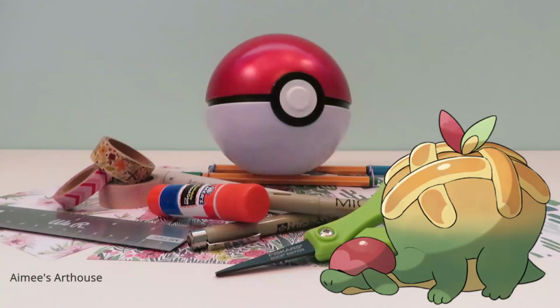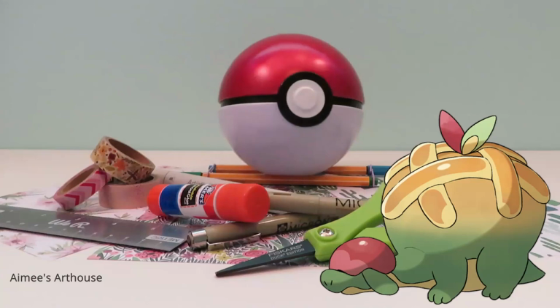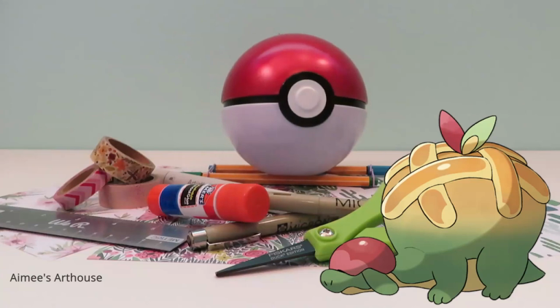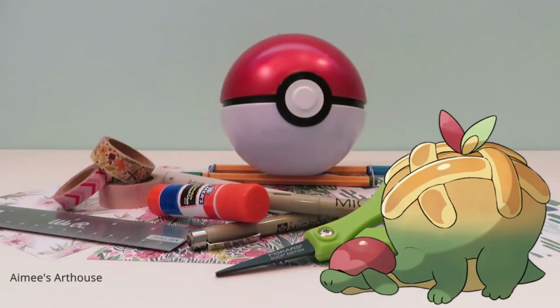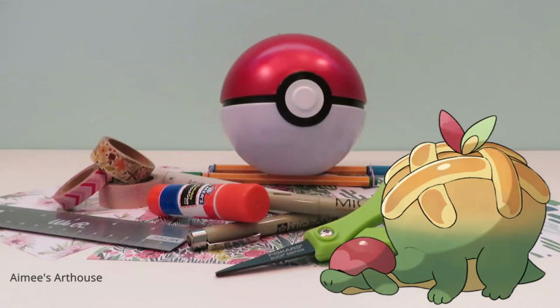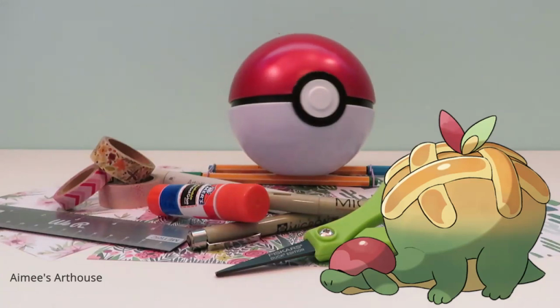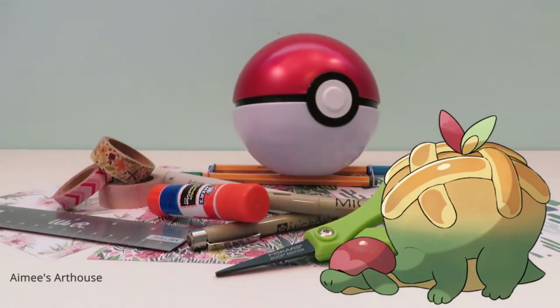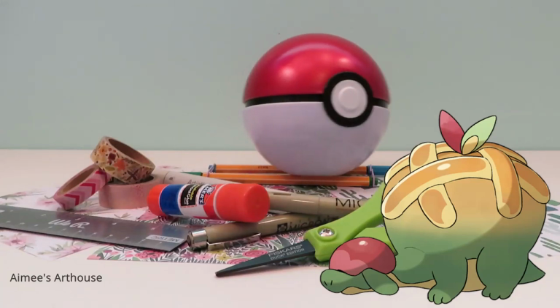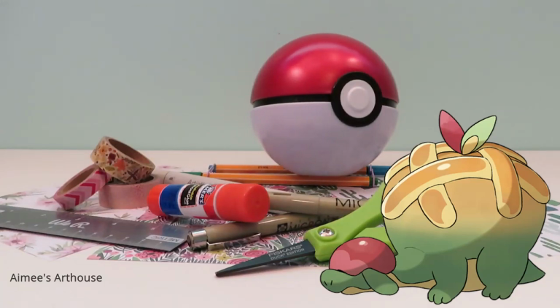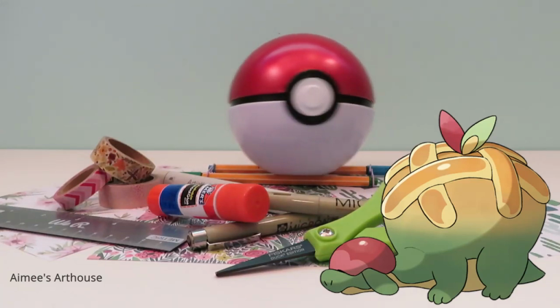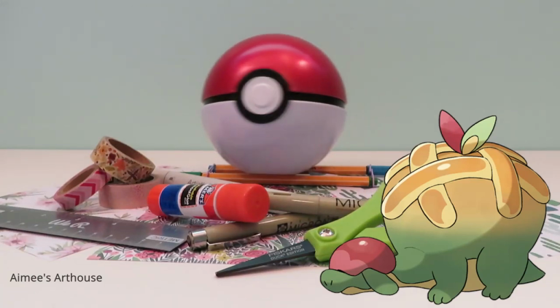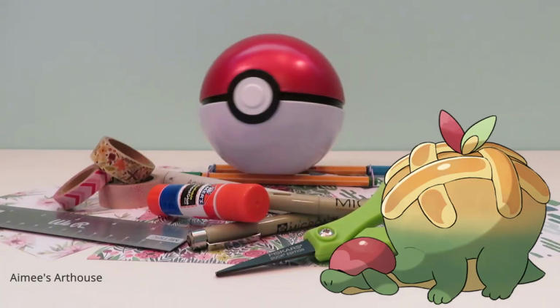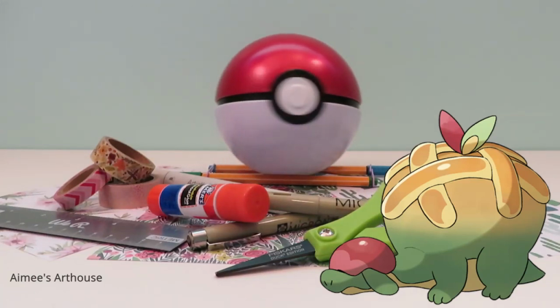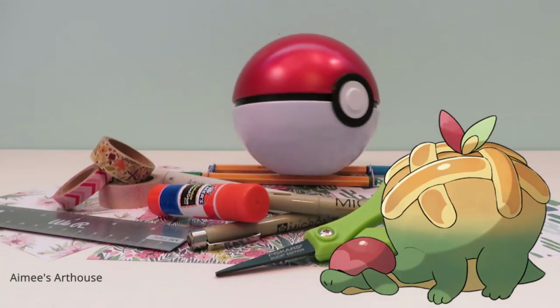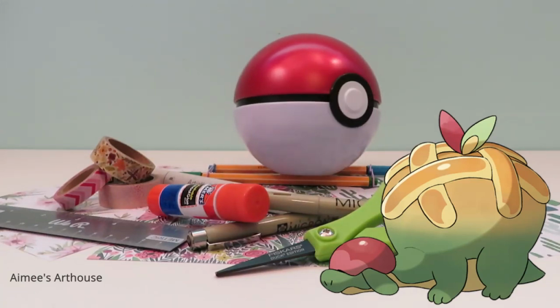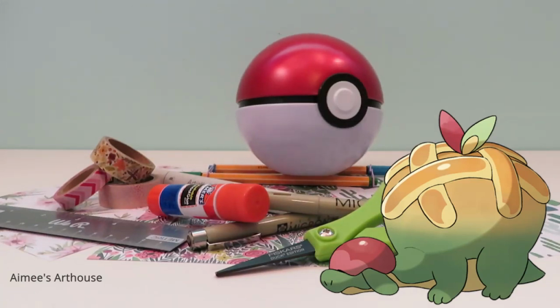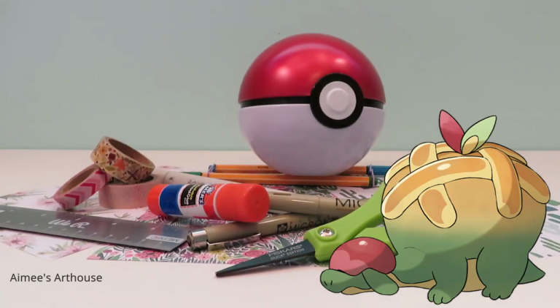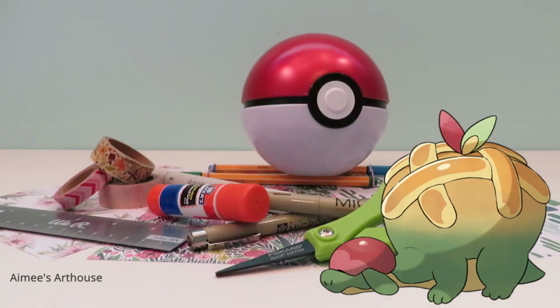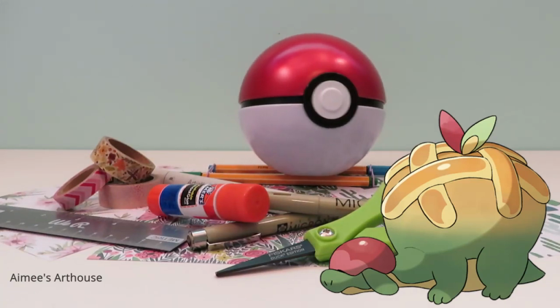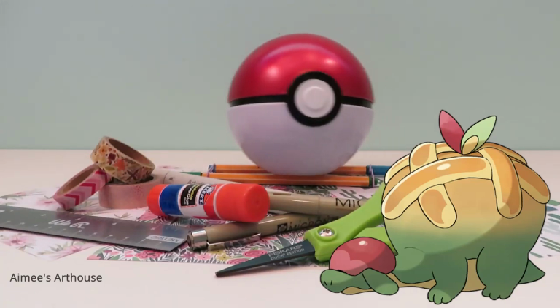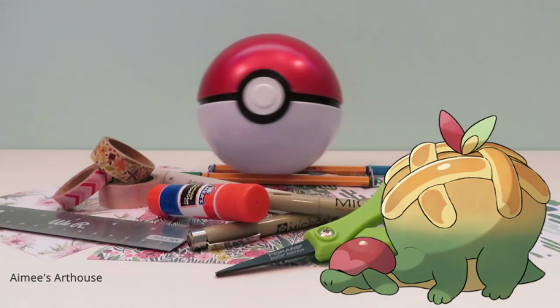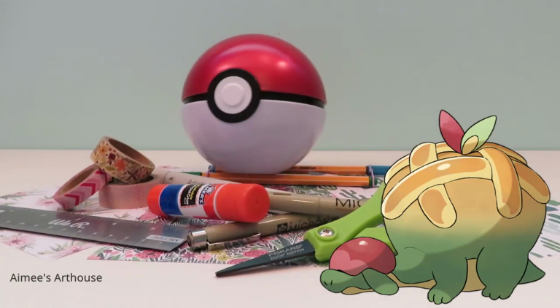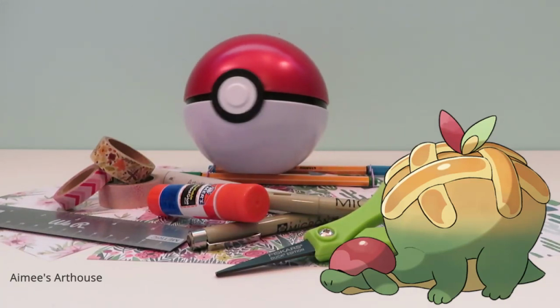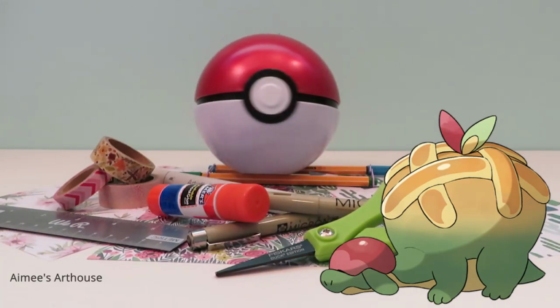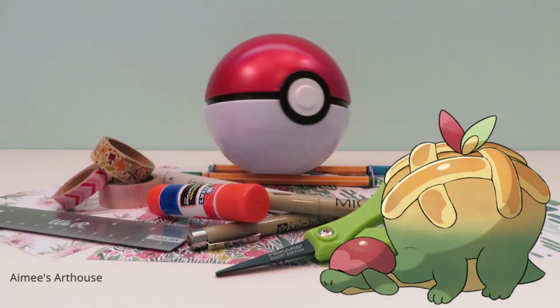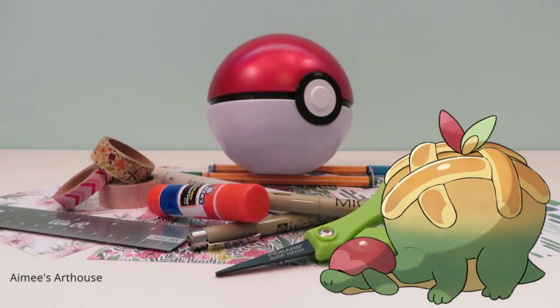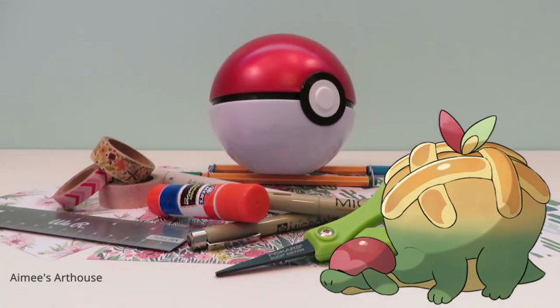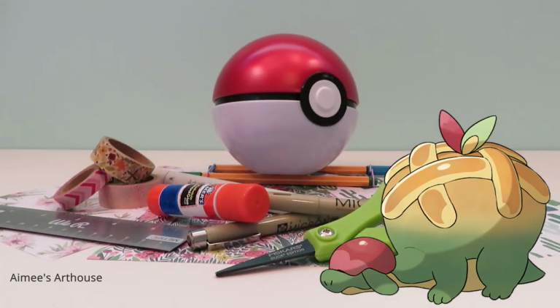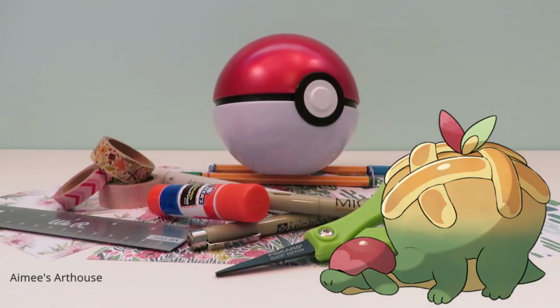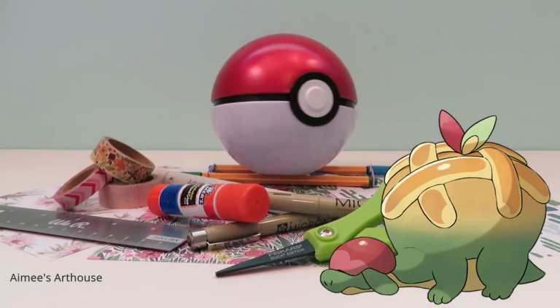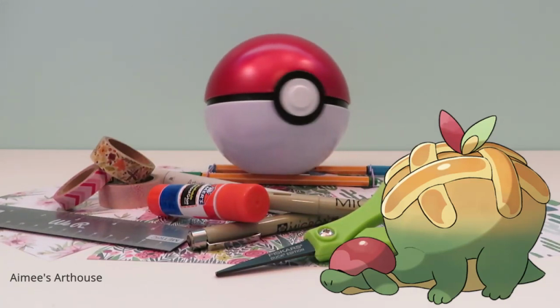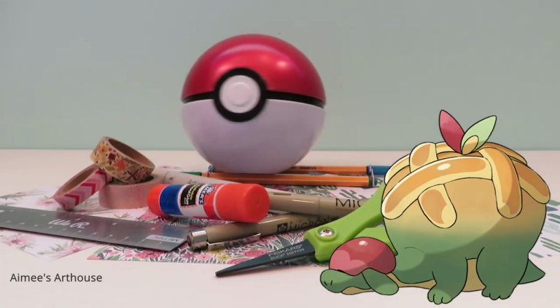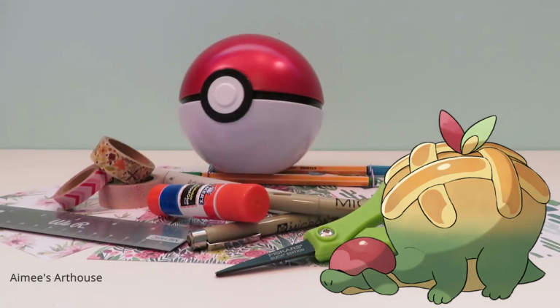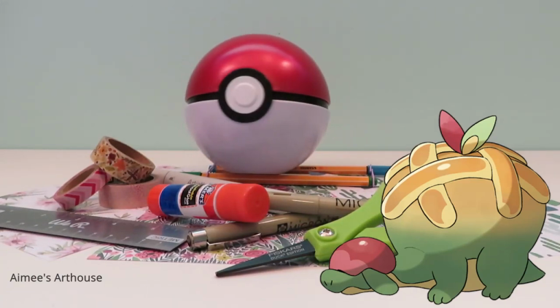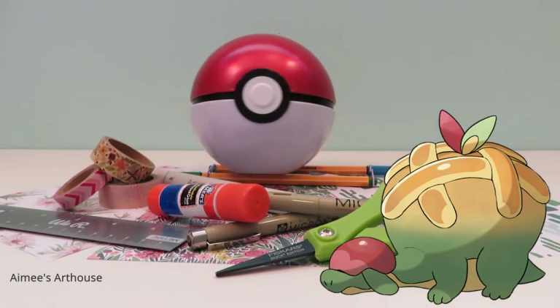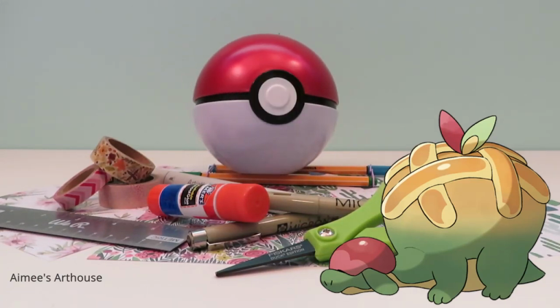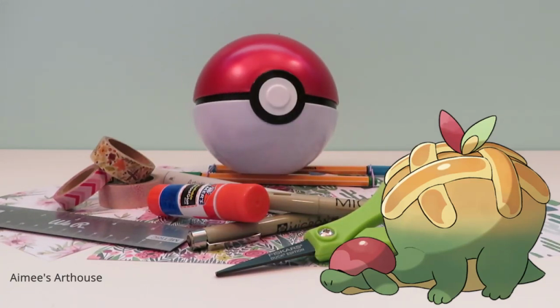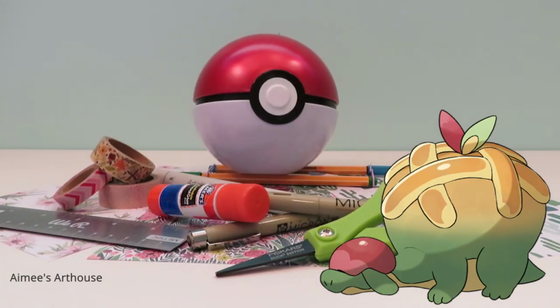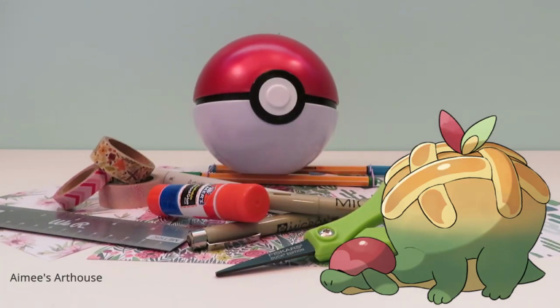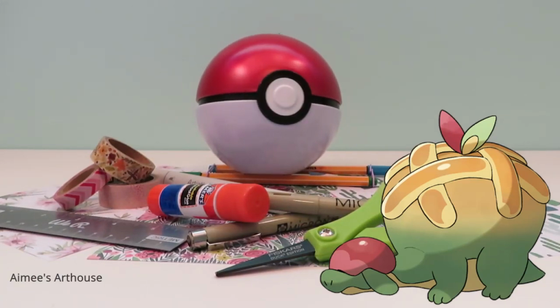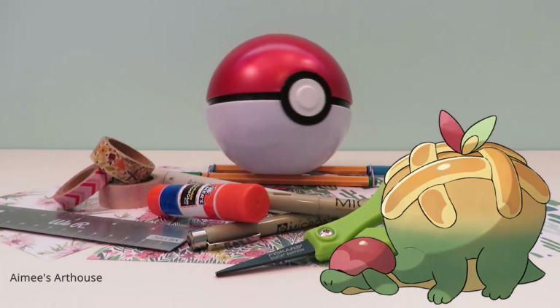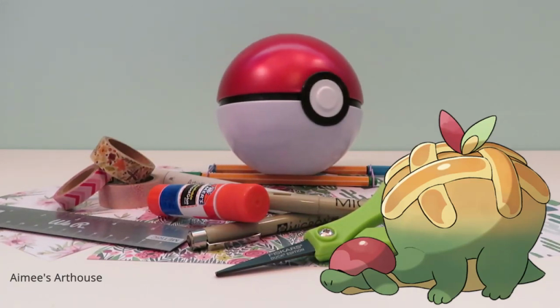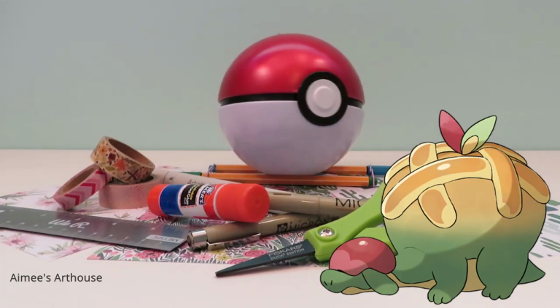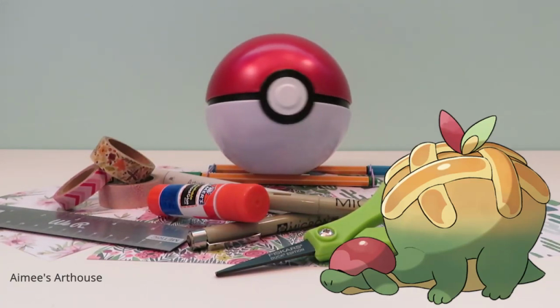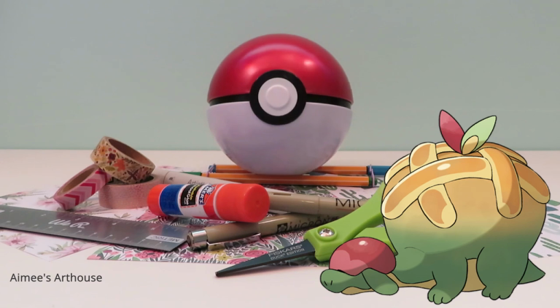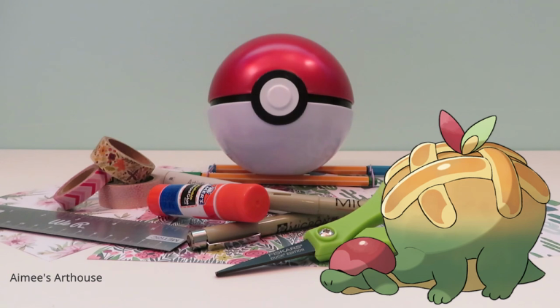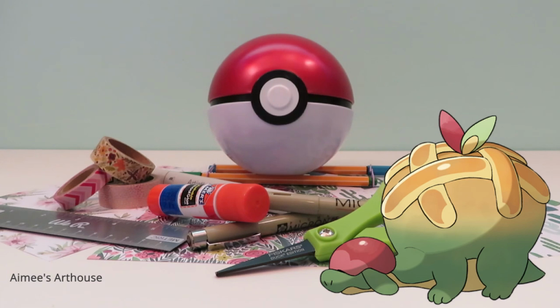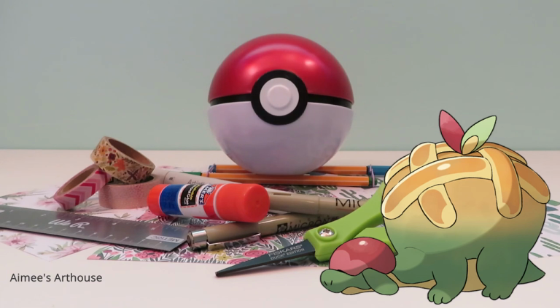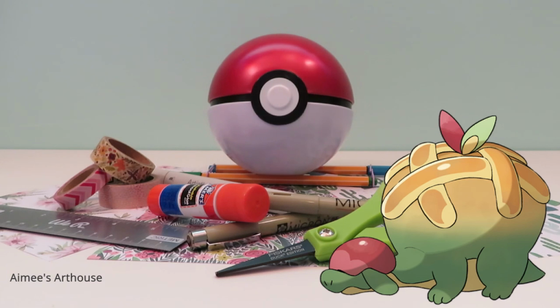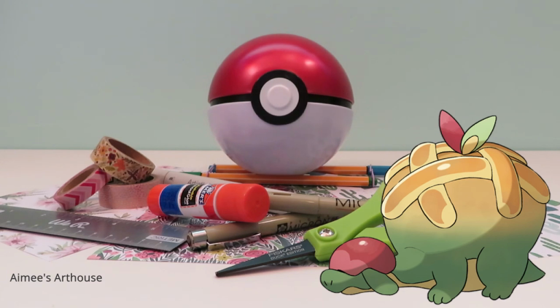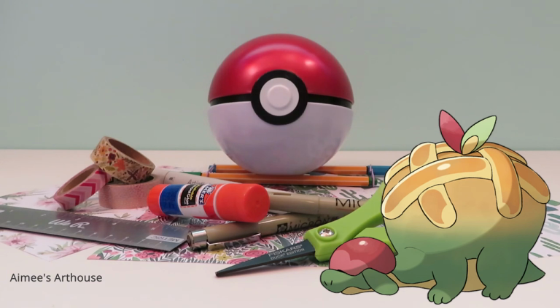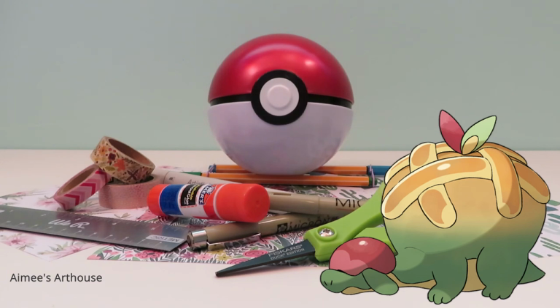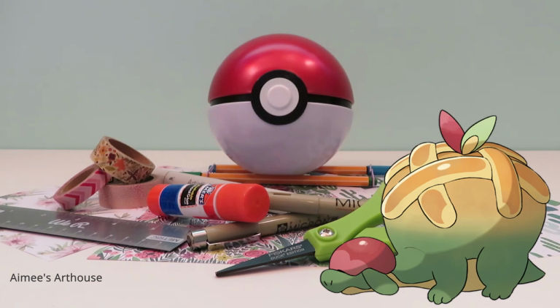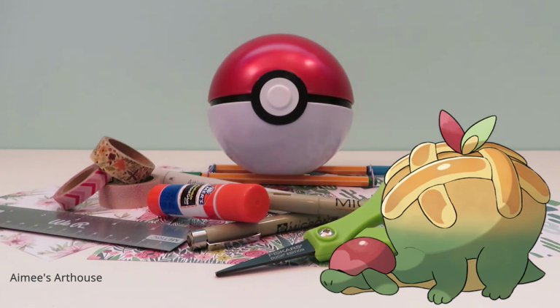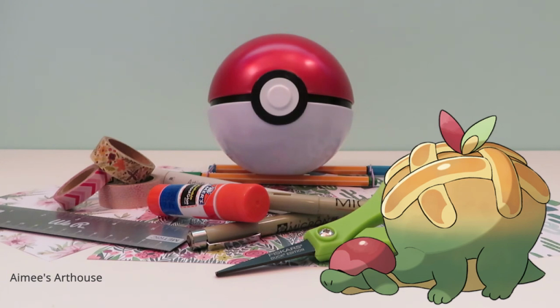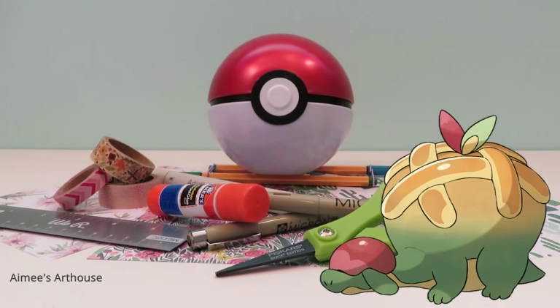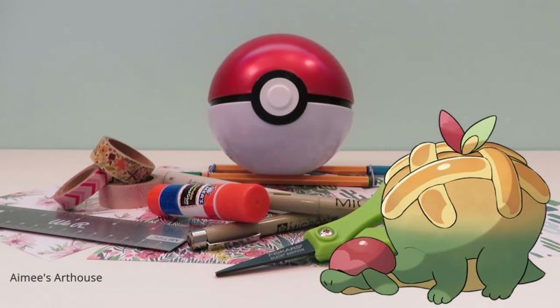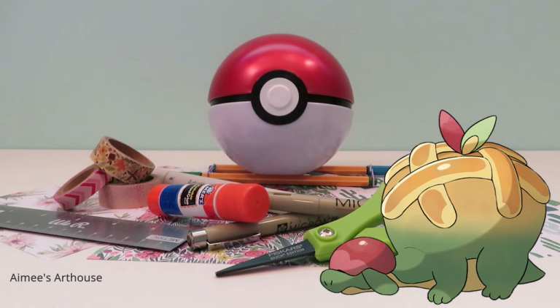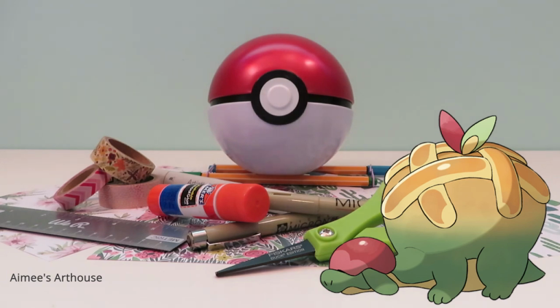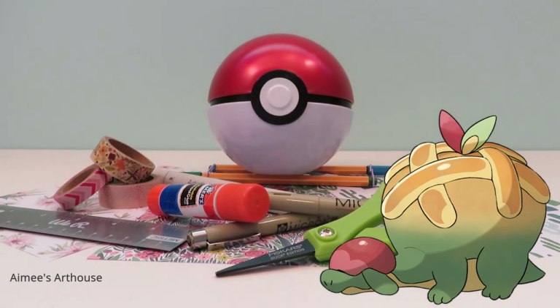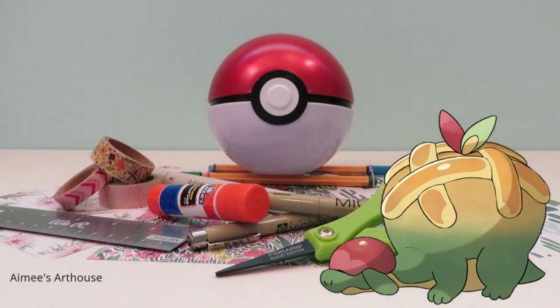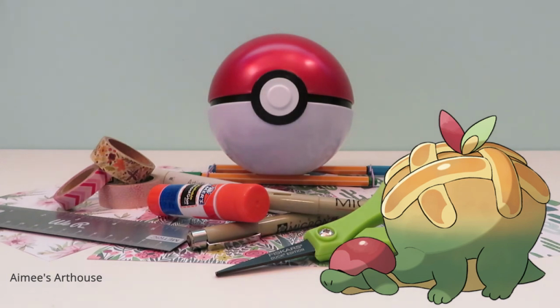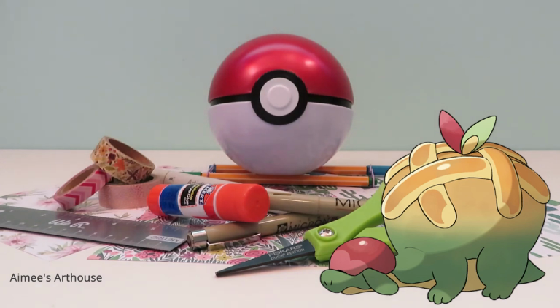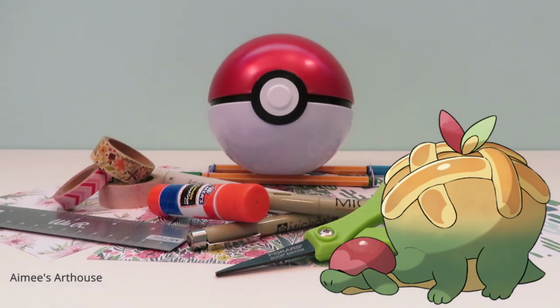The plan is simple. I'm crafting all 893 Pokemon. The order is random and viewer requested, and I'm creating with paper.